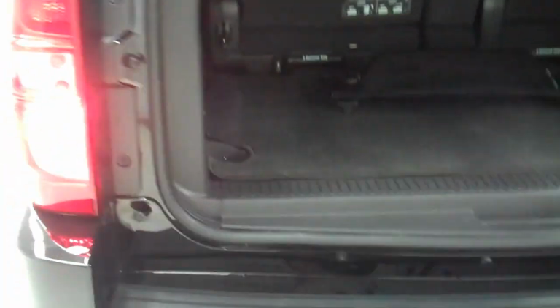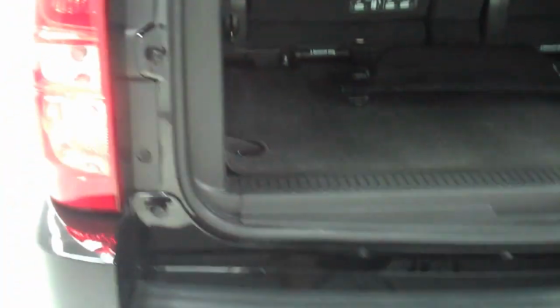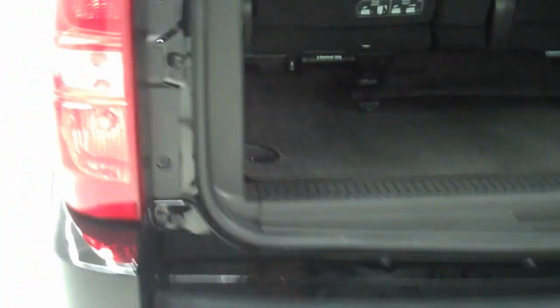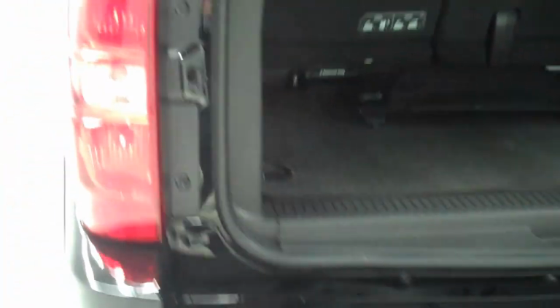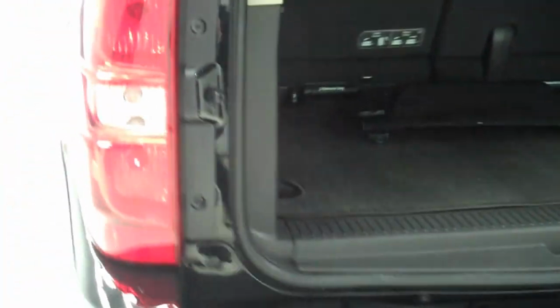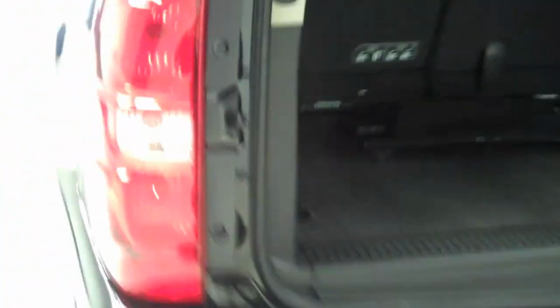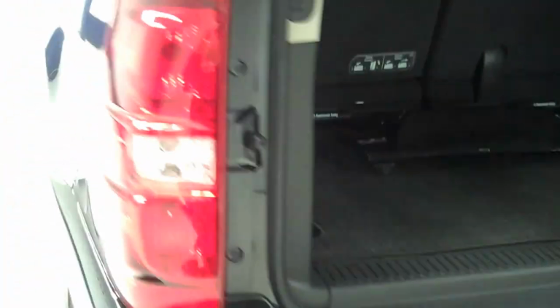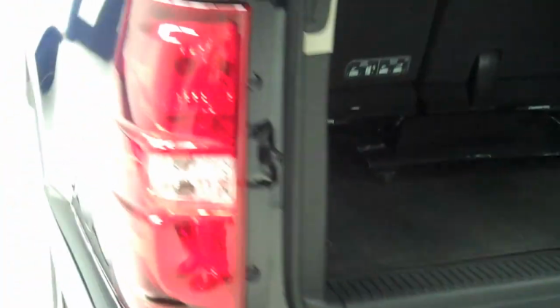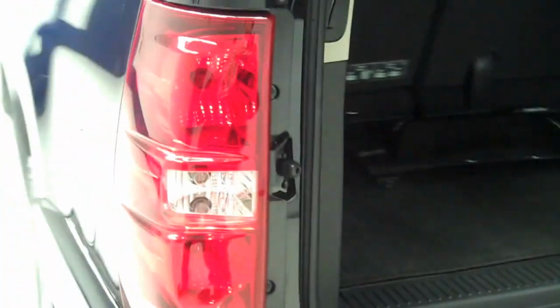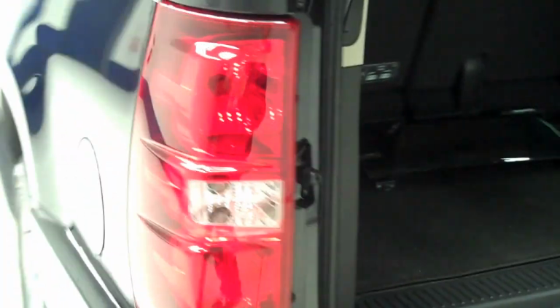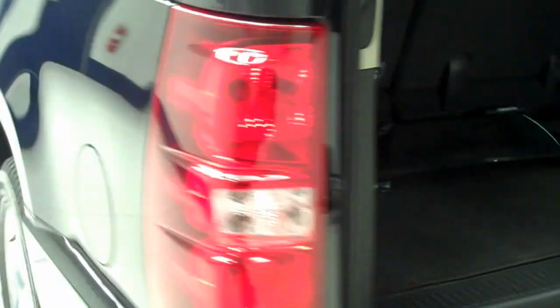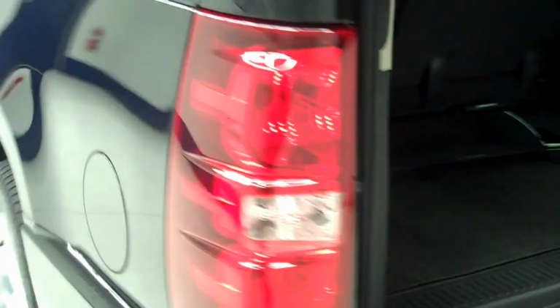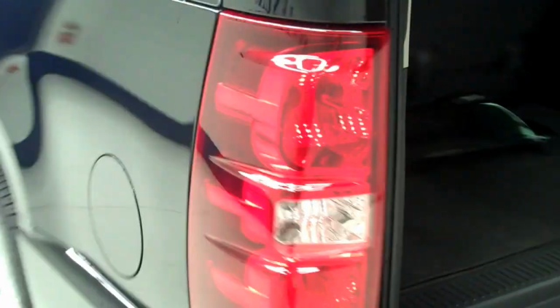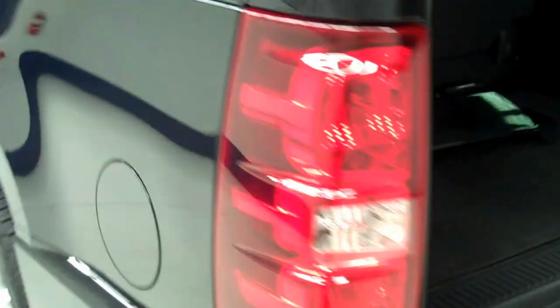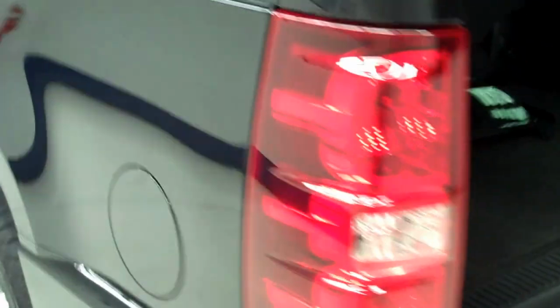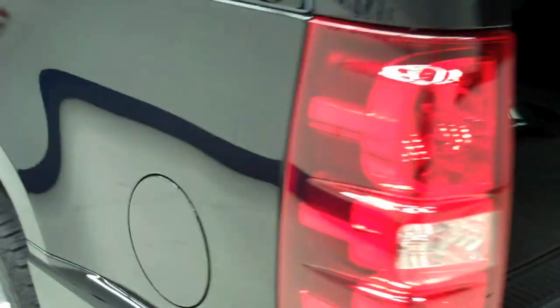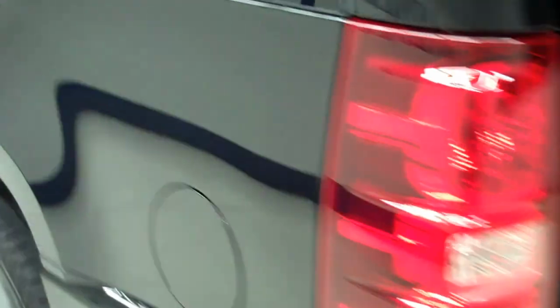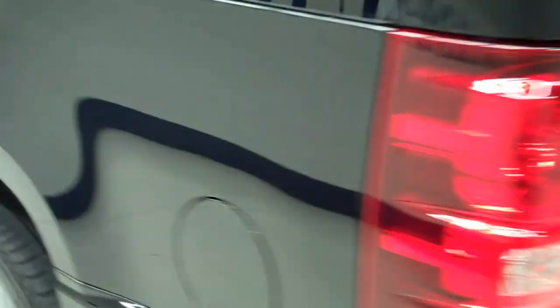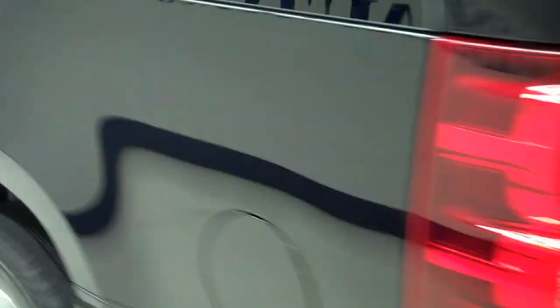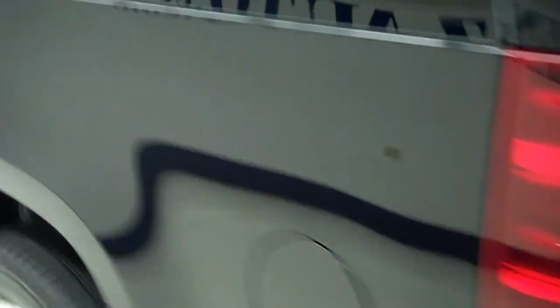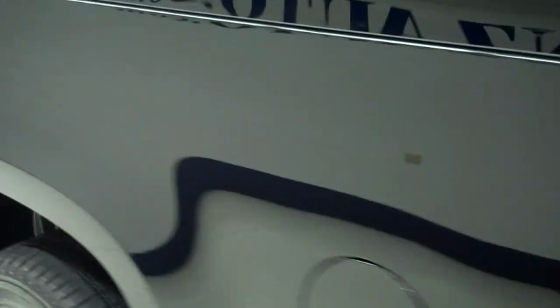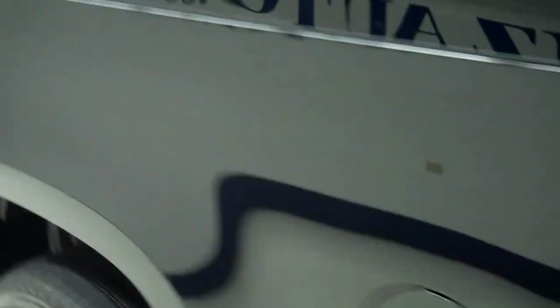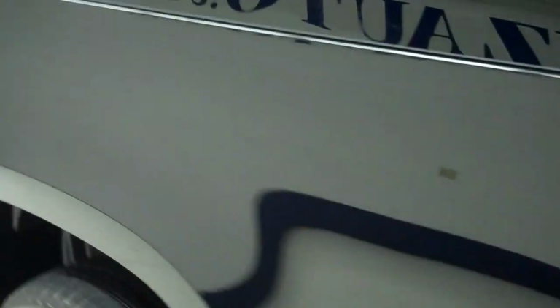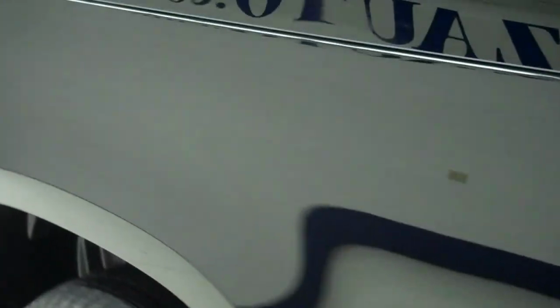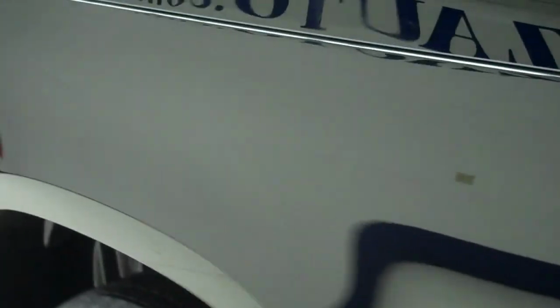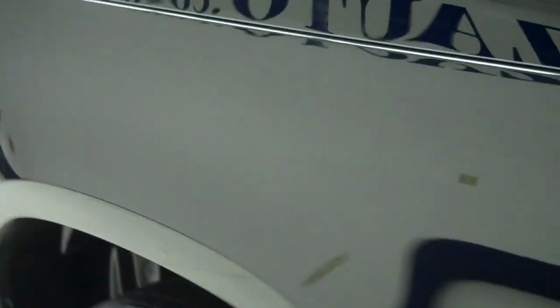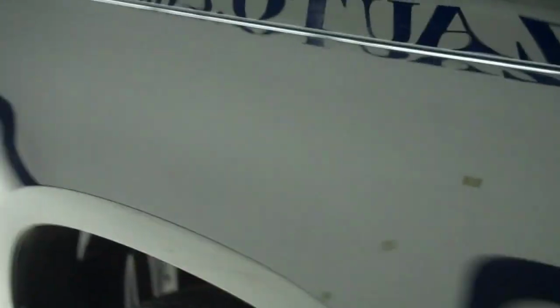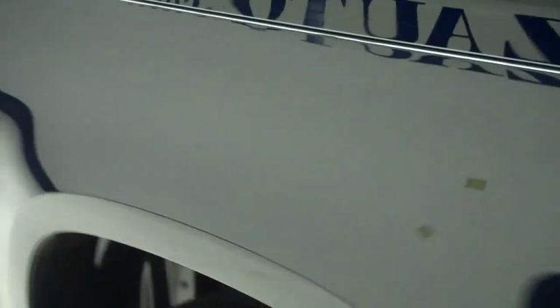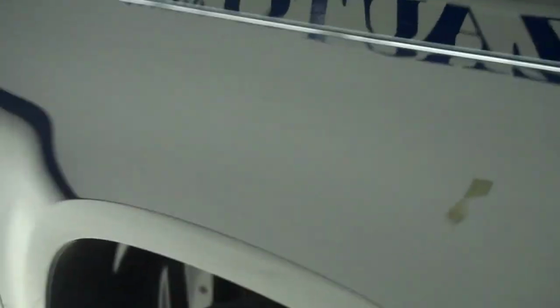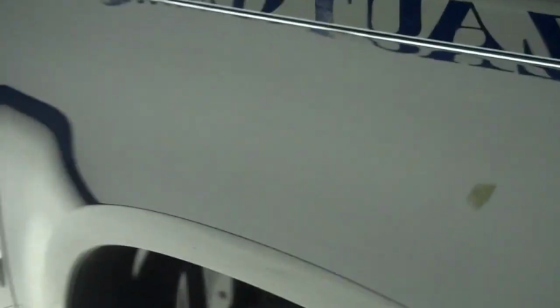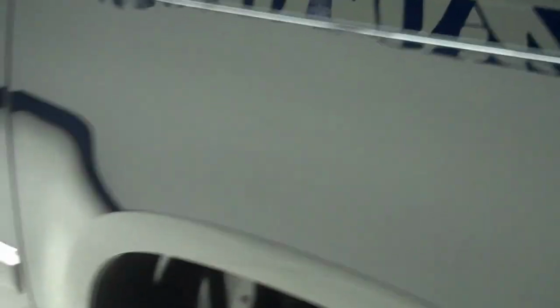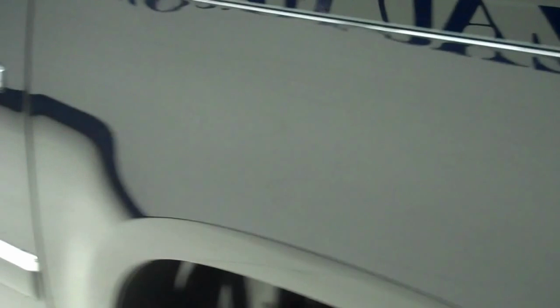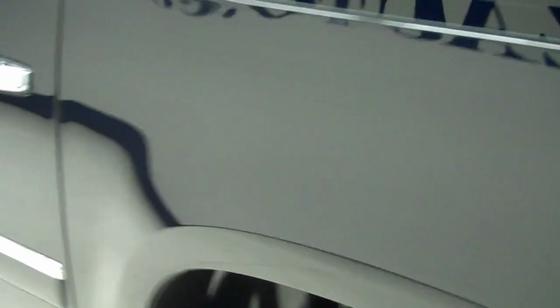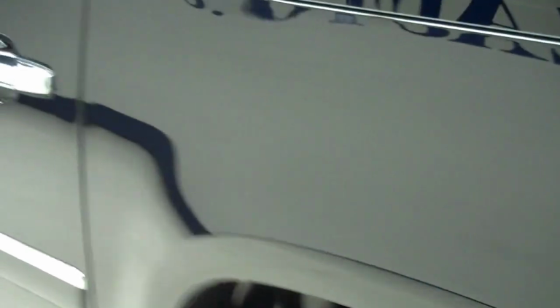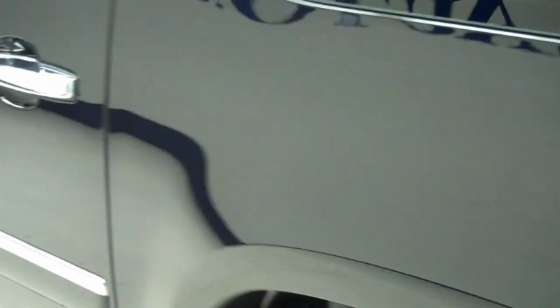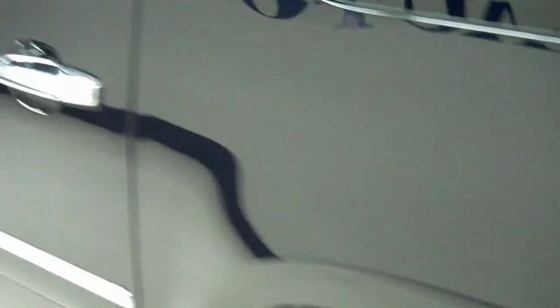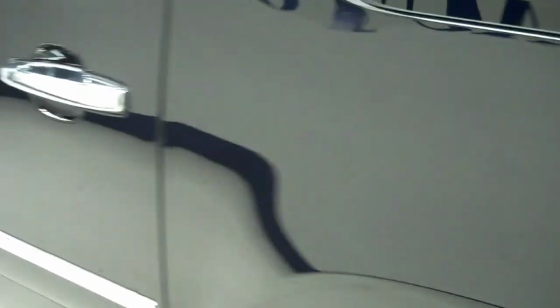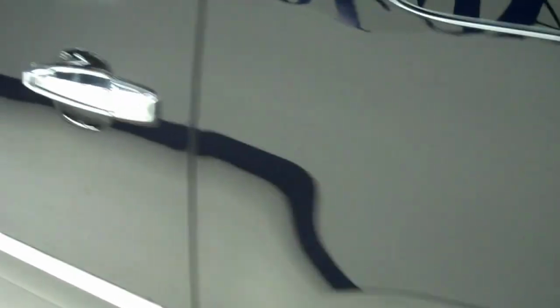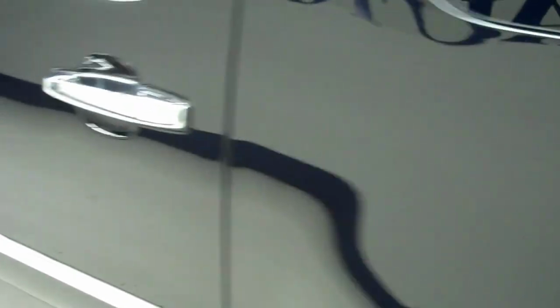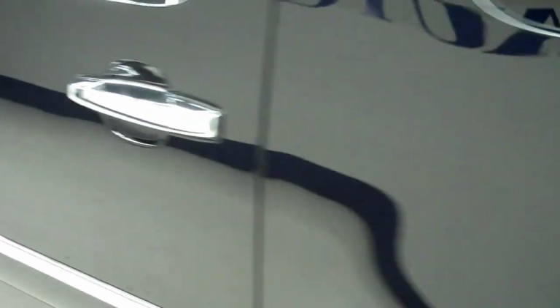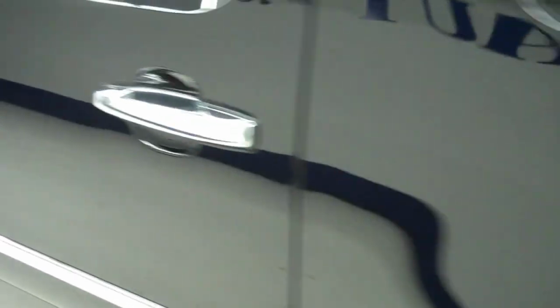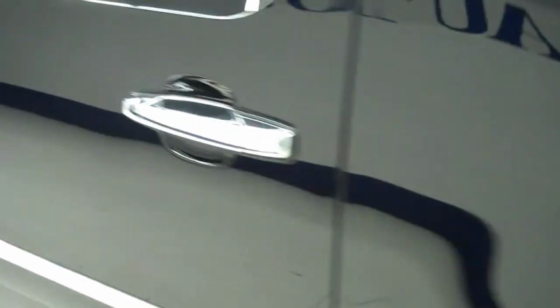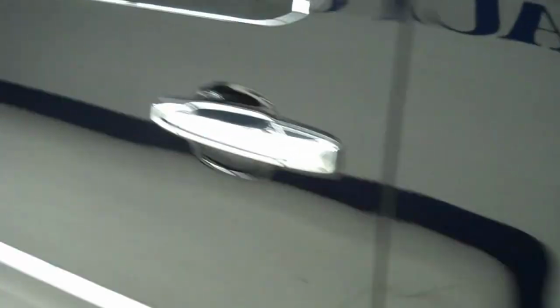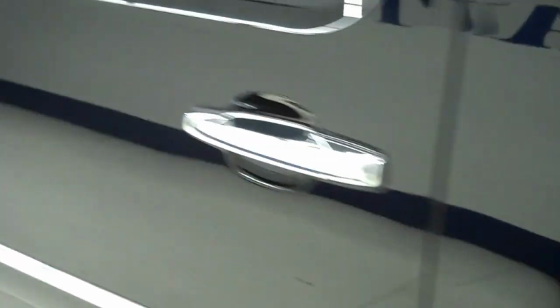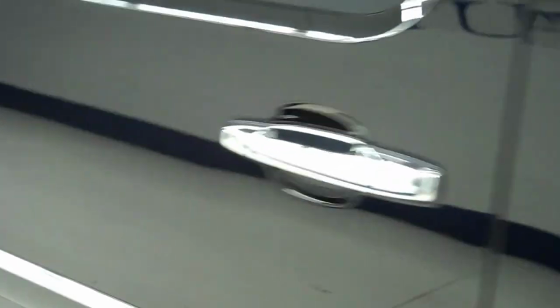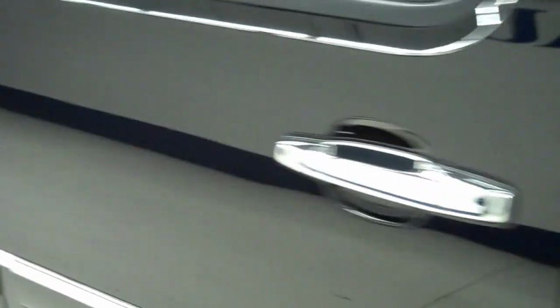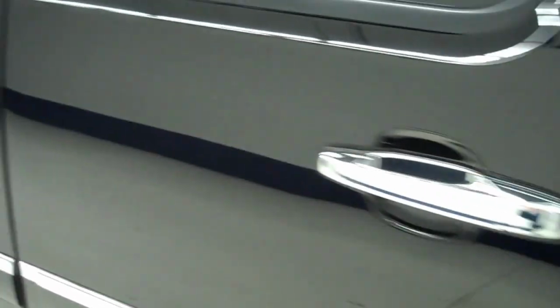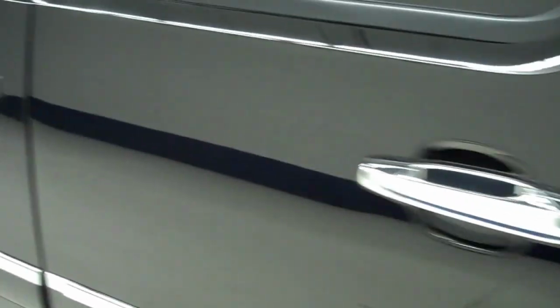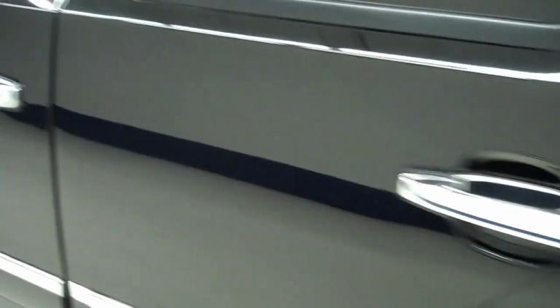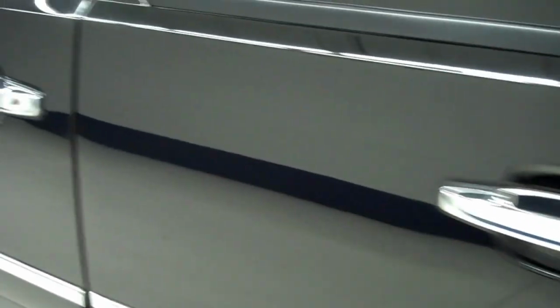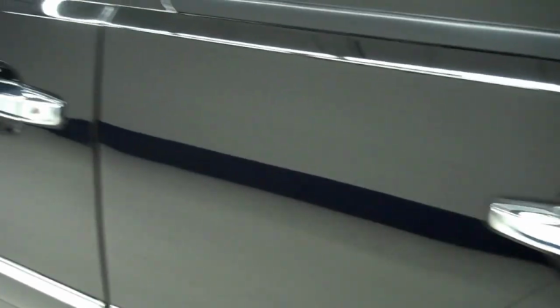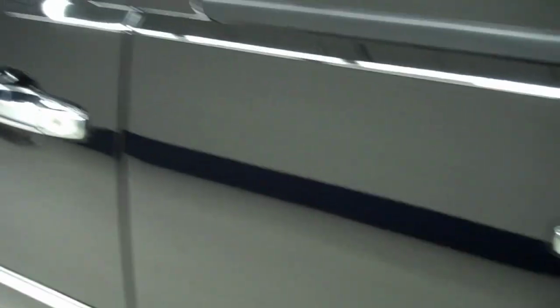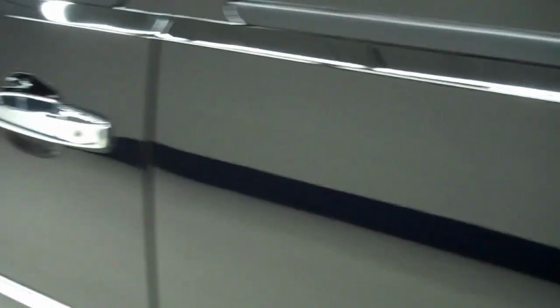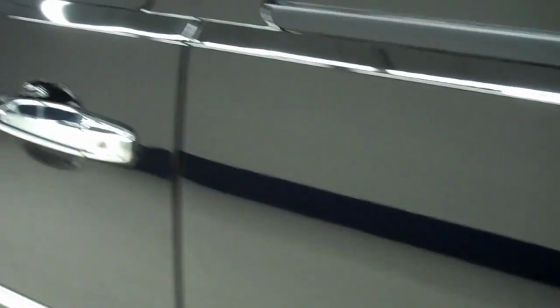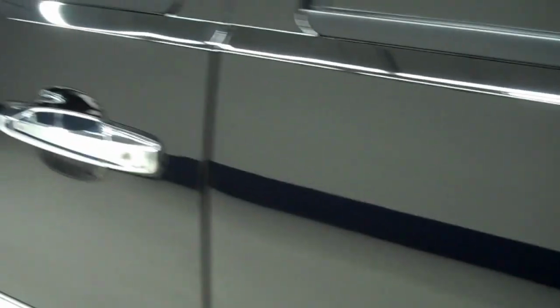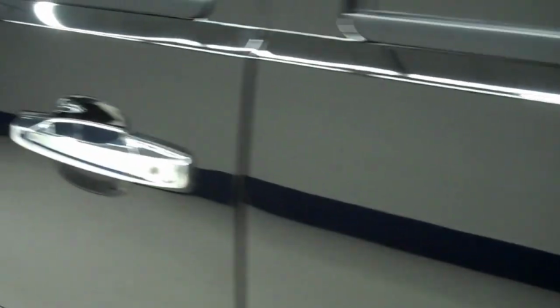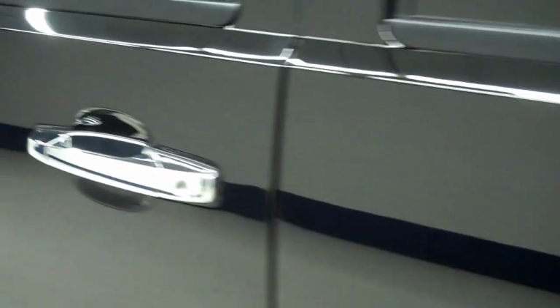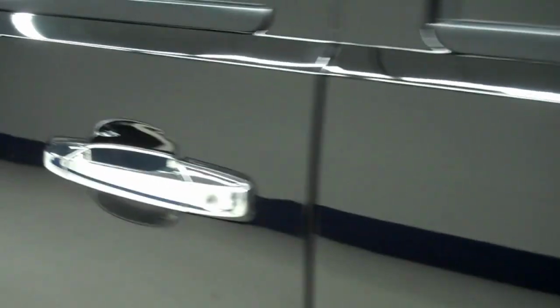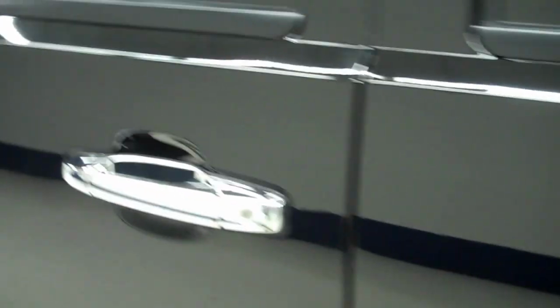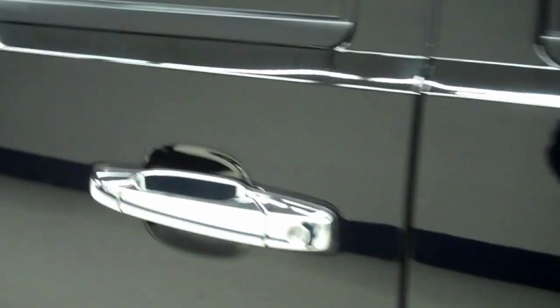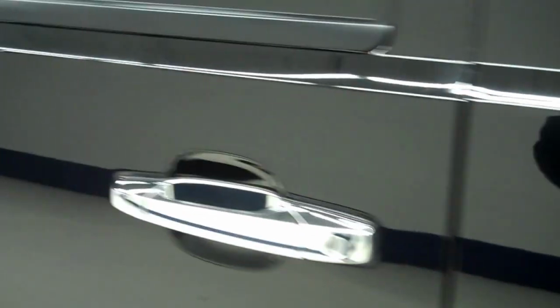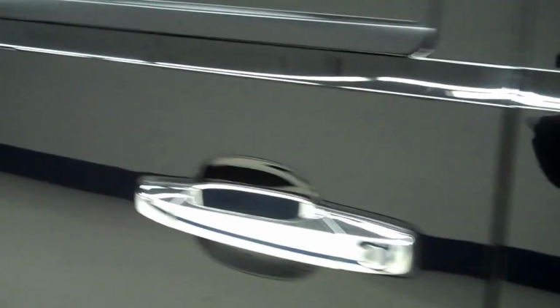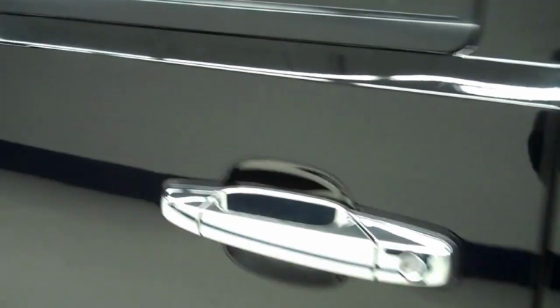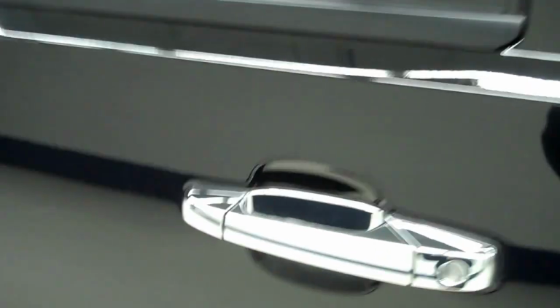This side's paint is just as clean and reflective as the other side. There are no dings or dents on this side either.